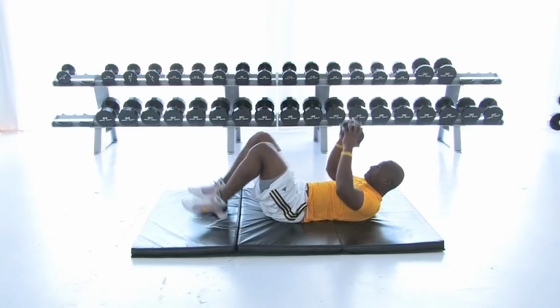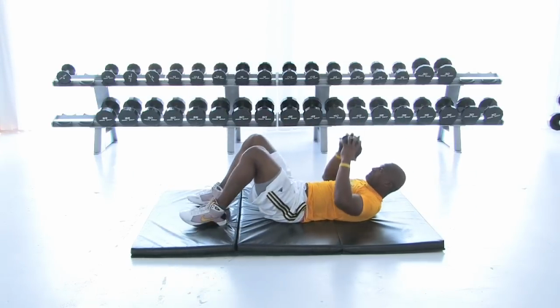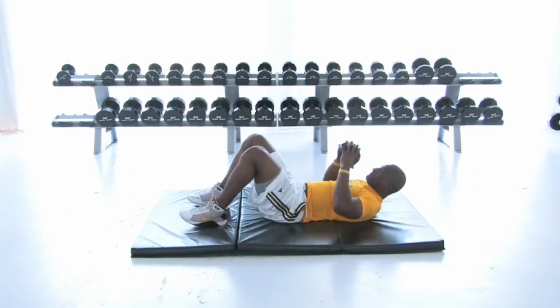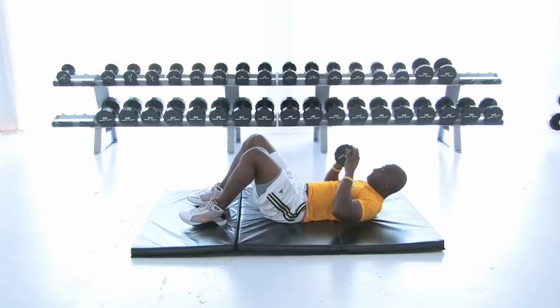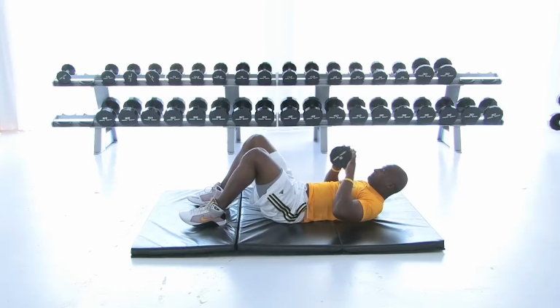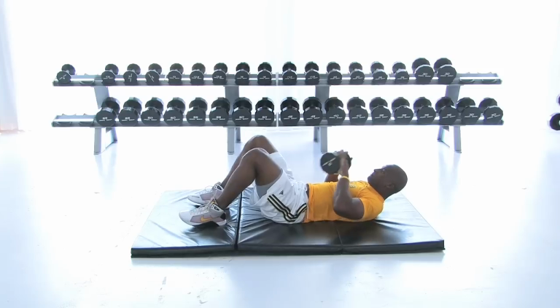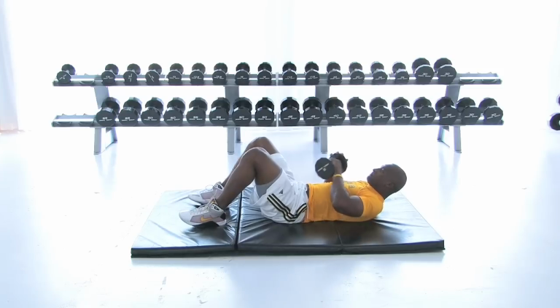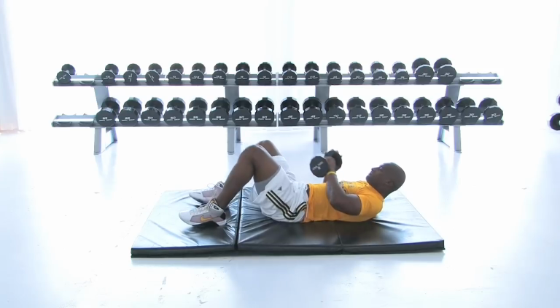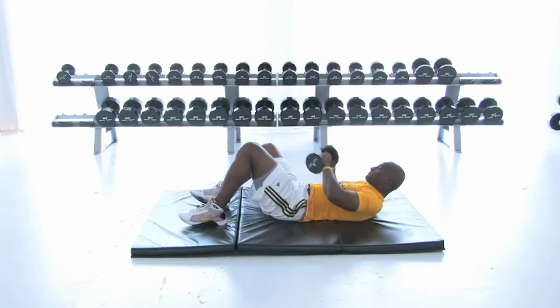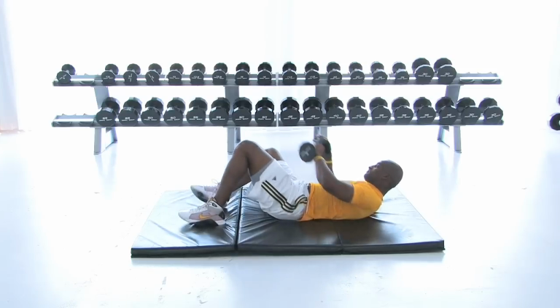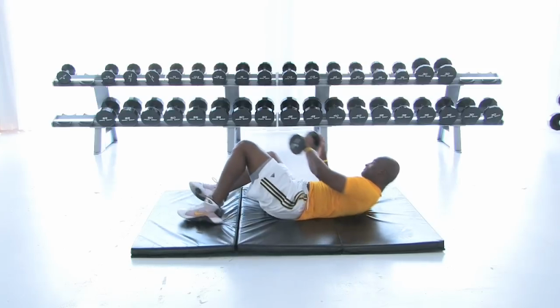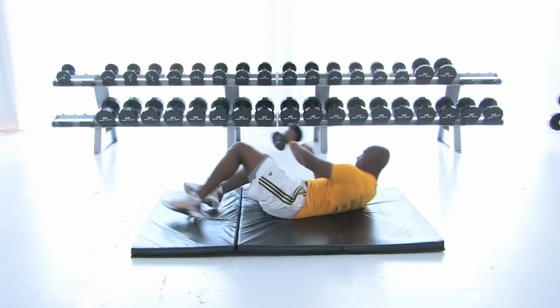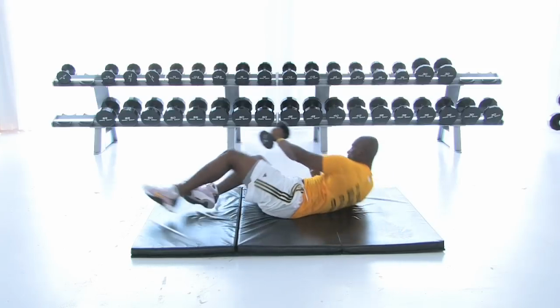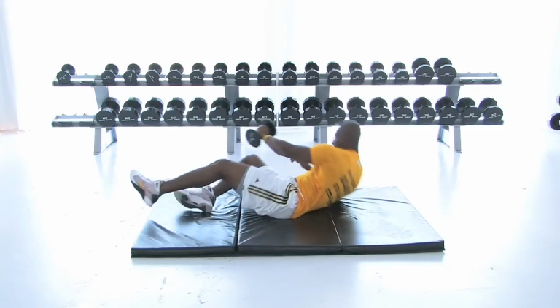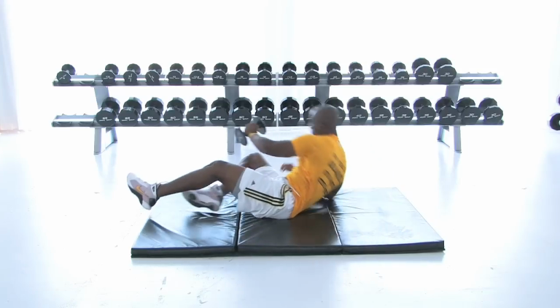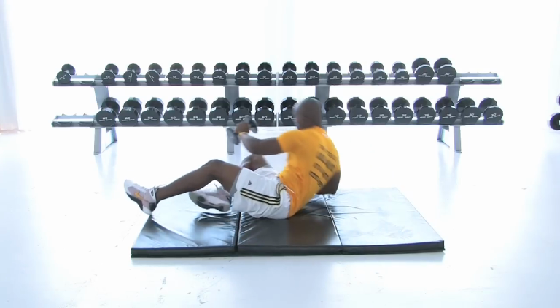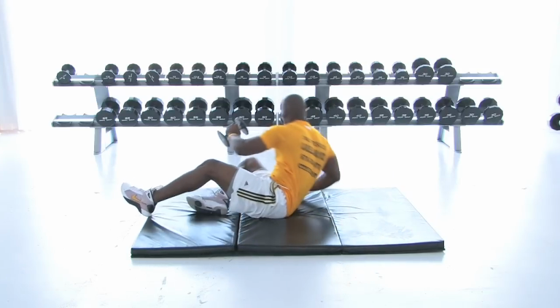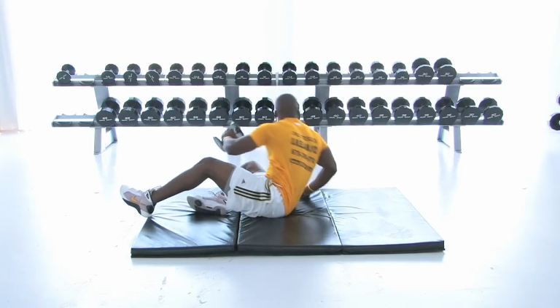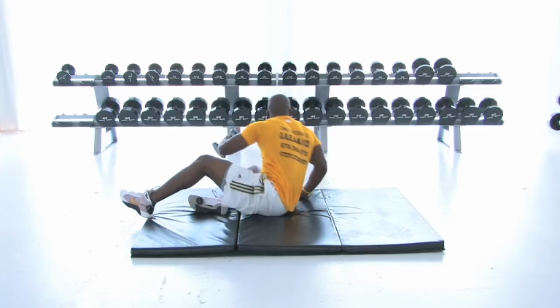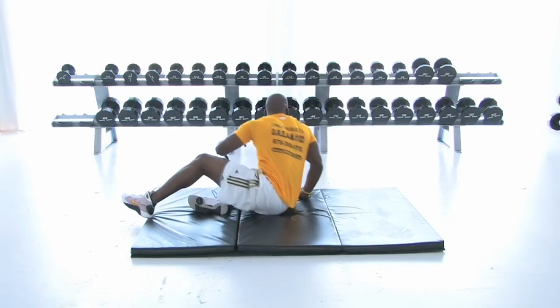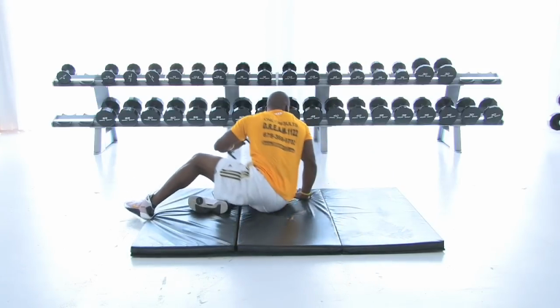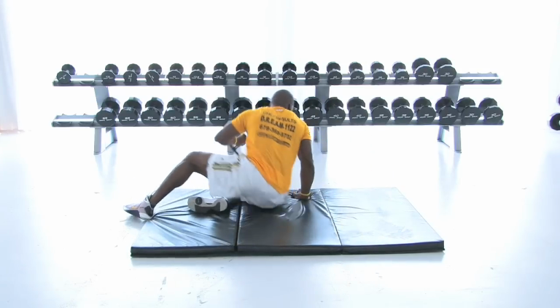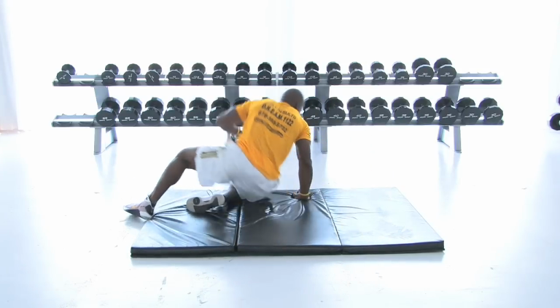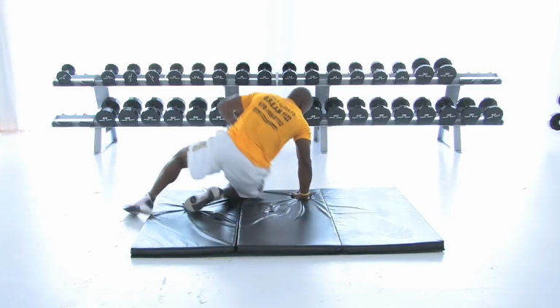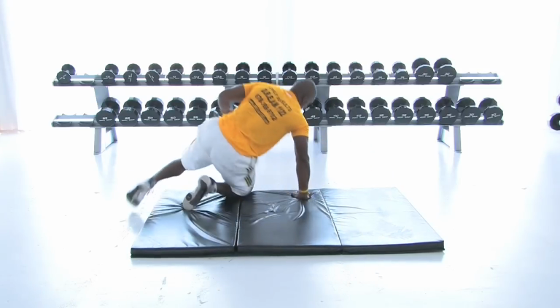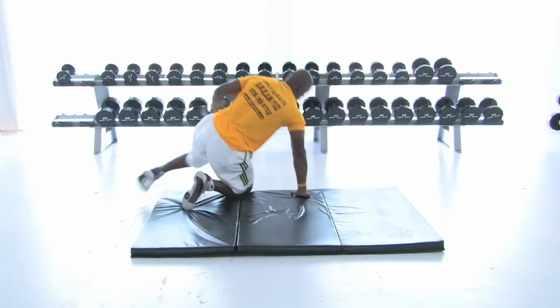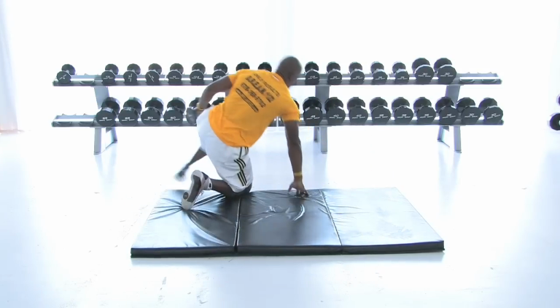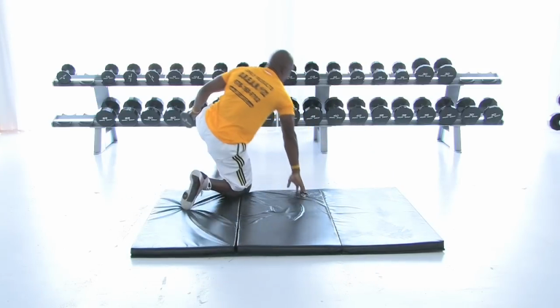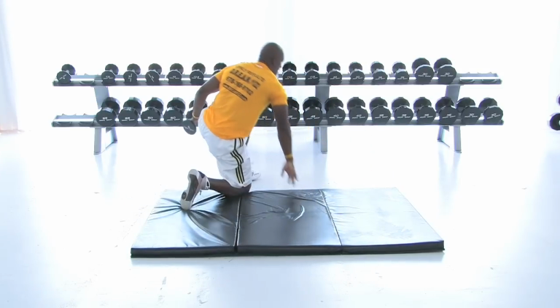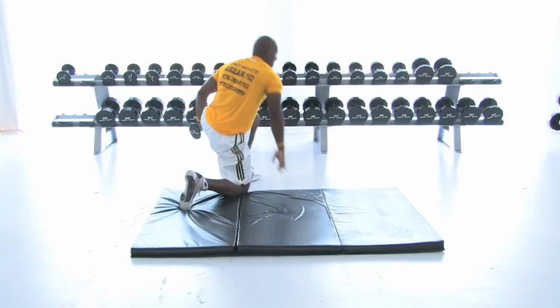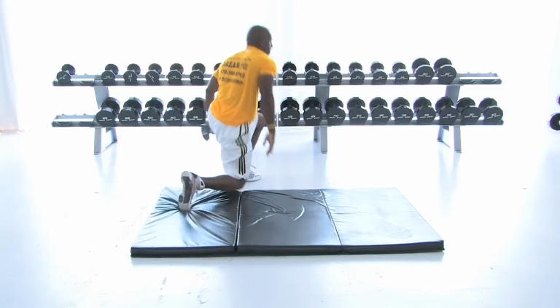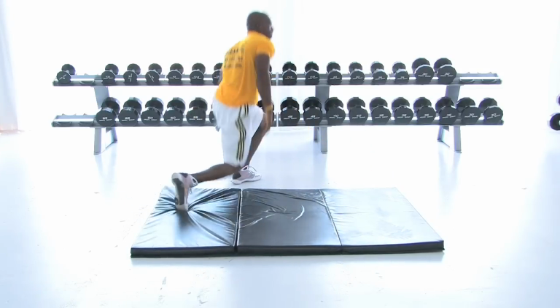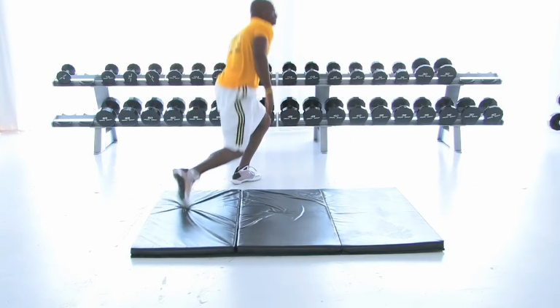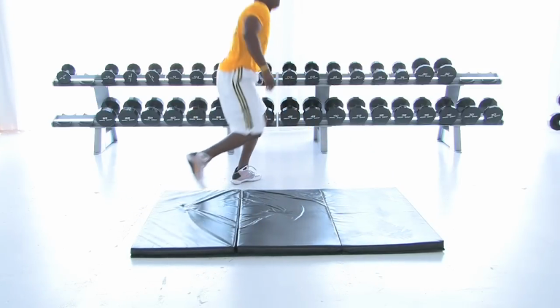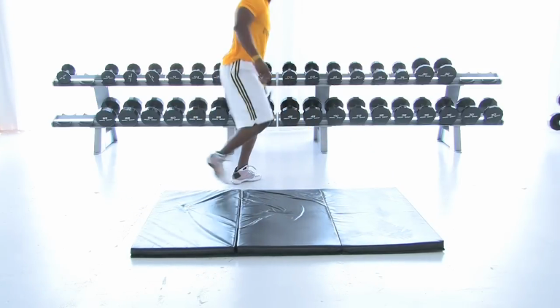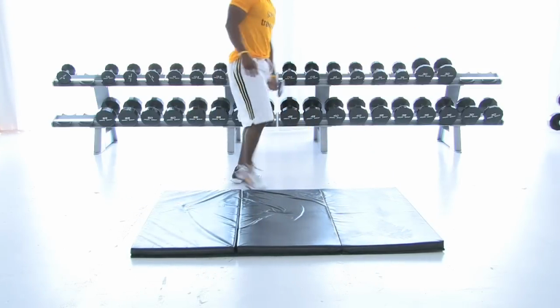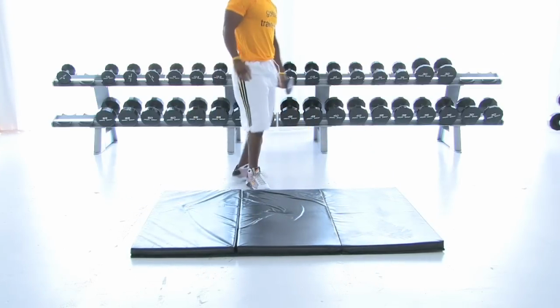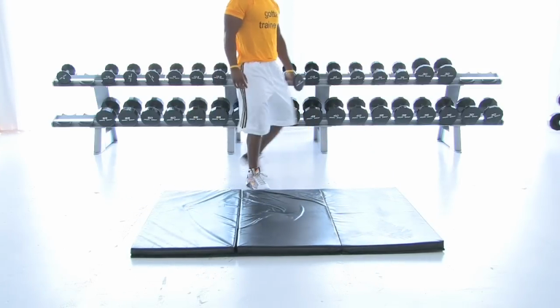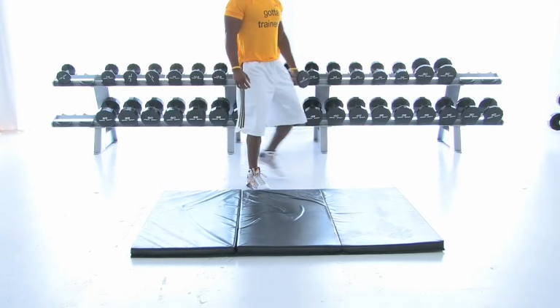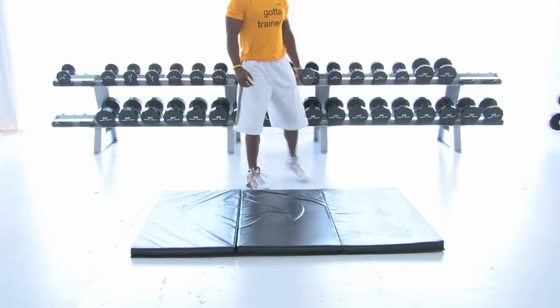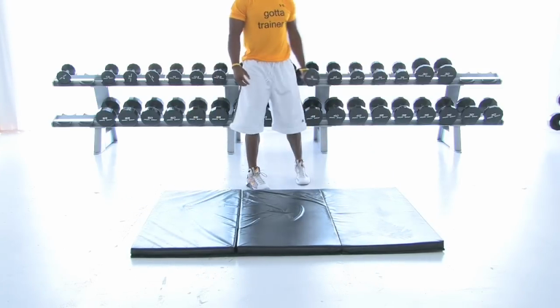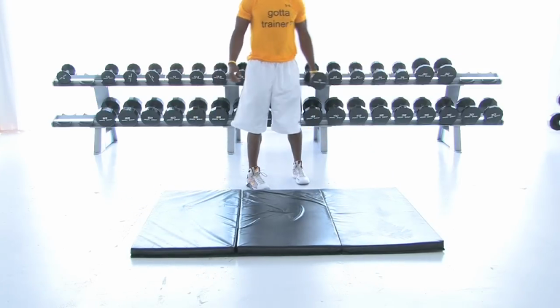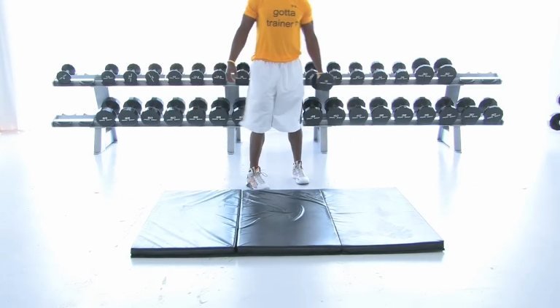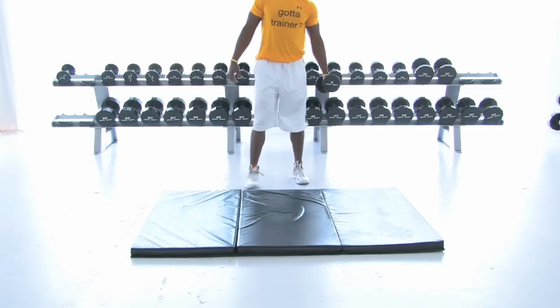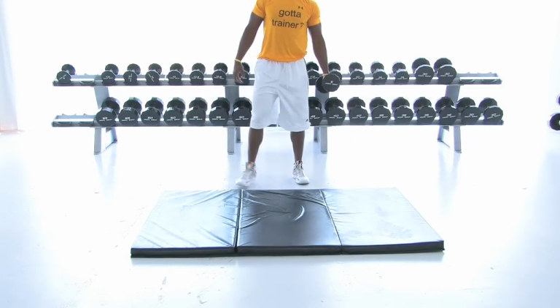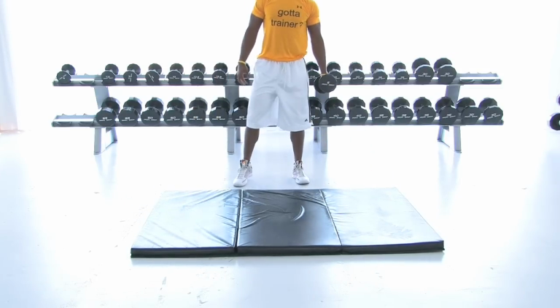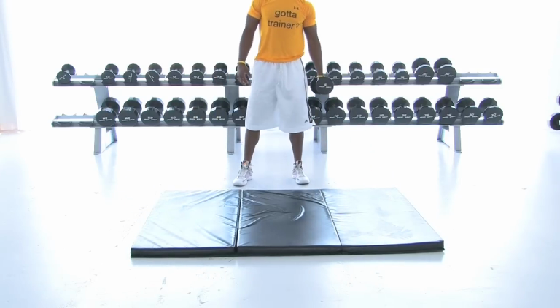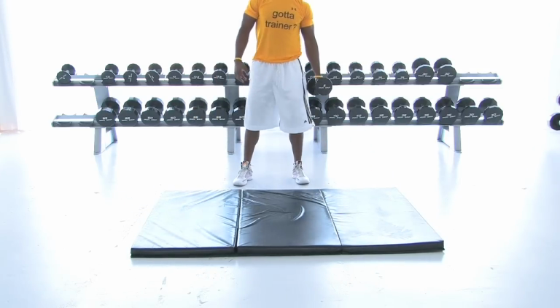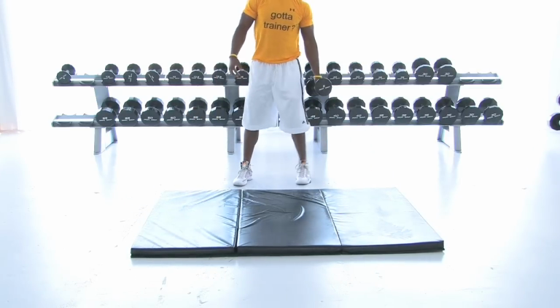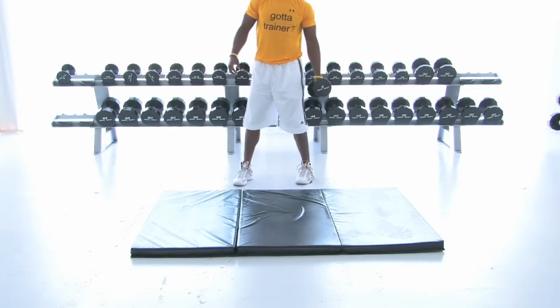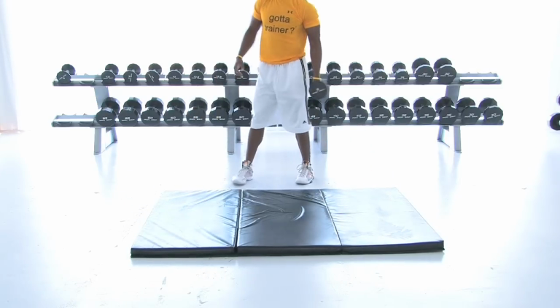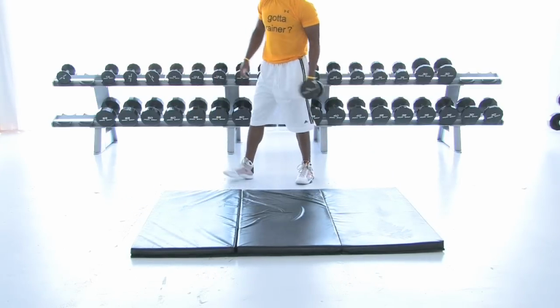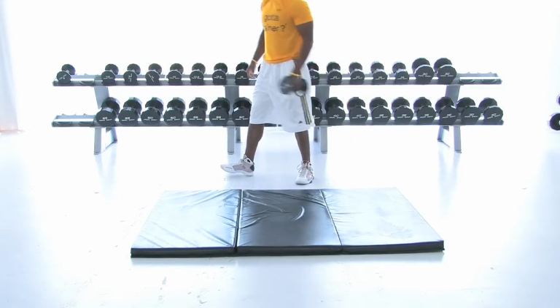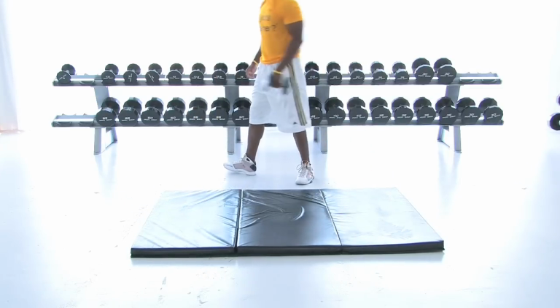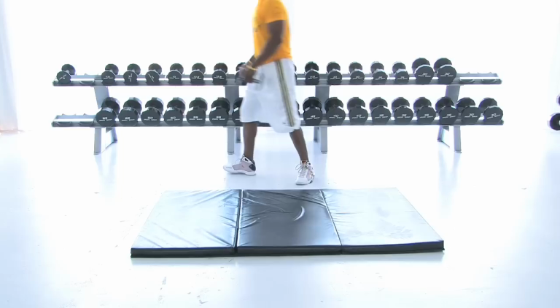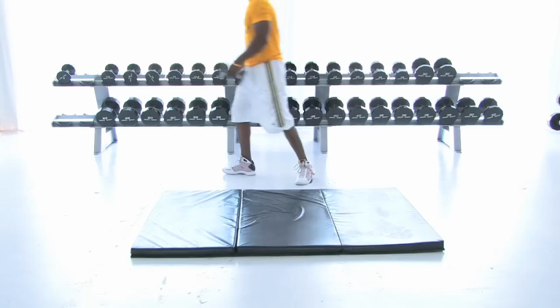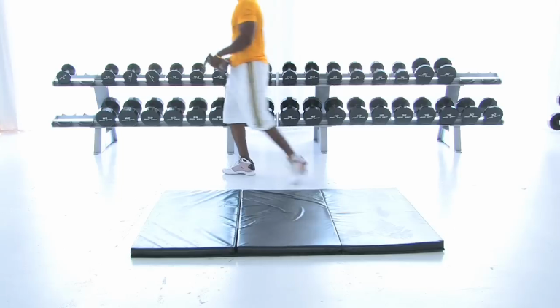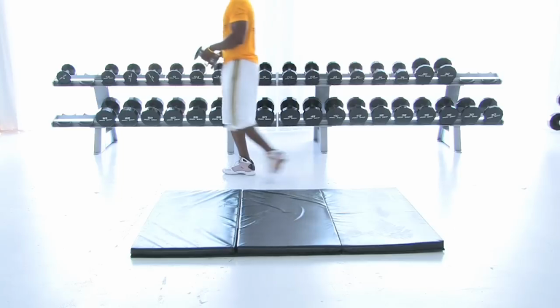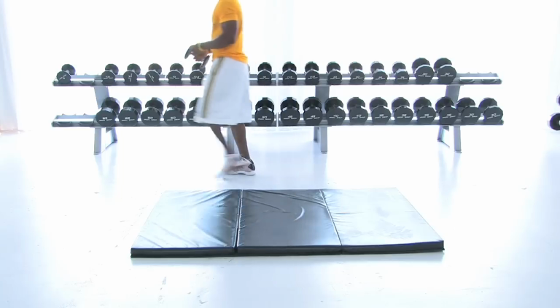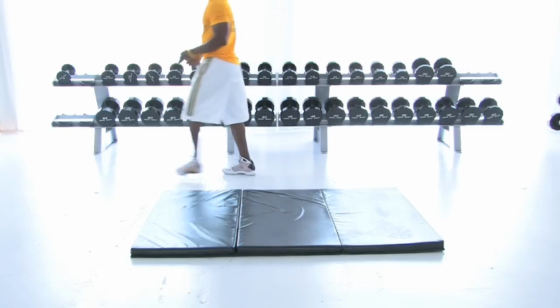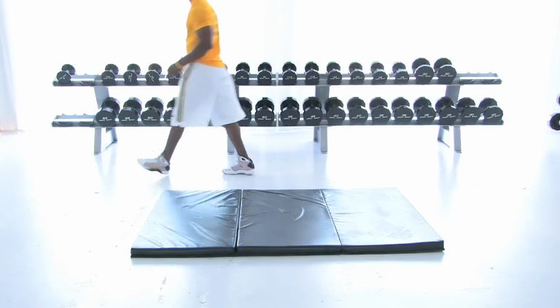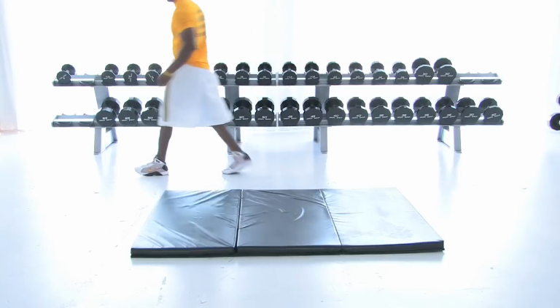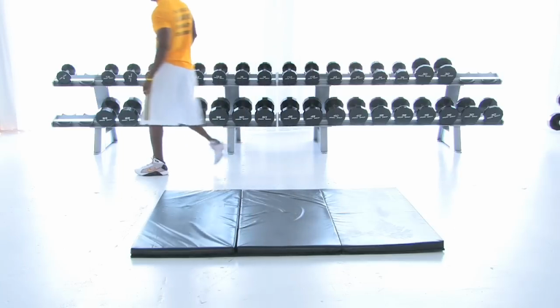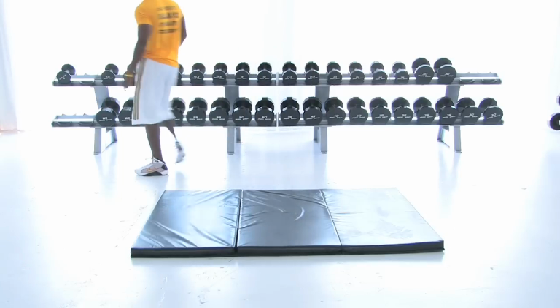Maybe we'll cut the reps down, and then we'll hop up. The circuit is pretty much complete, guys. Let's rock and roll.